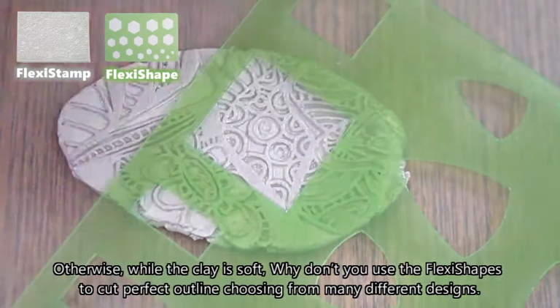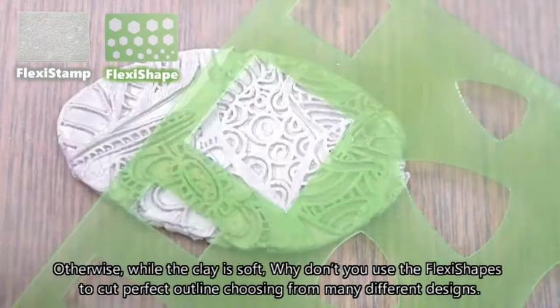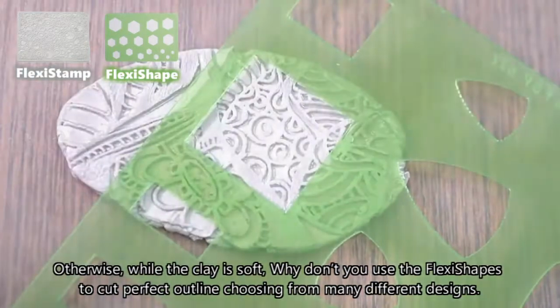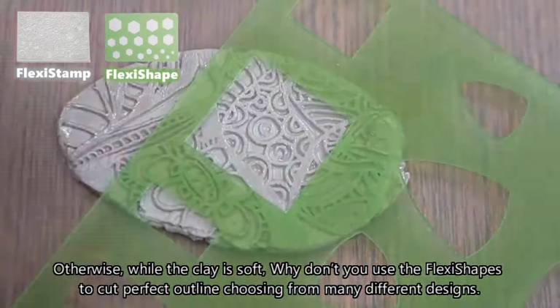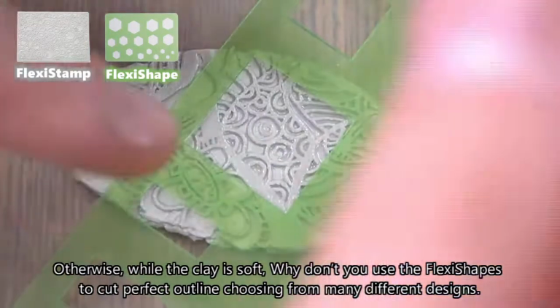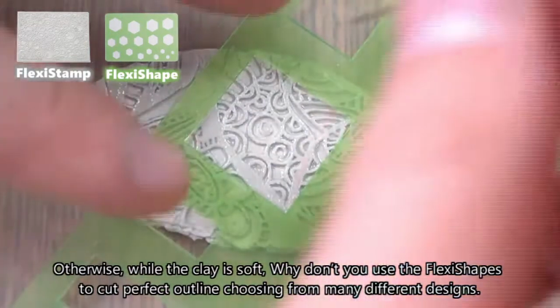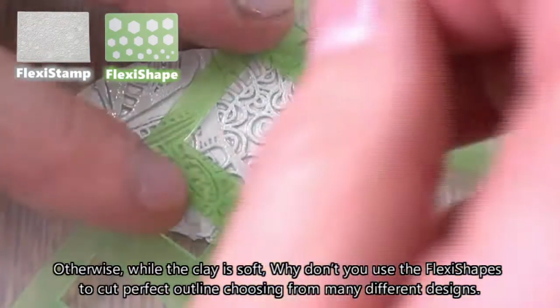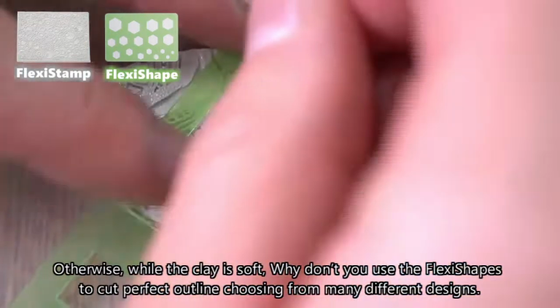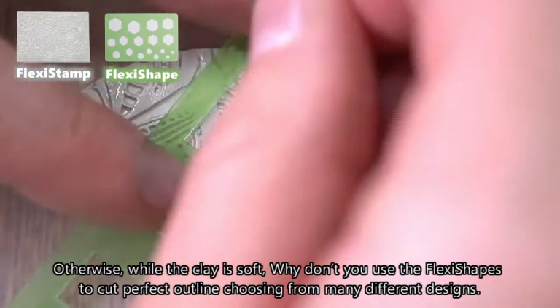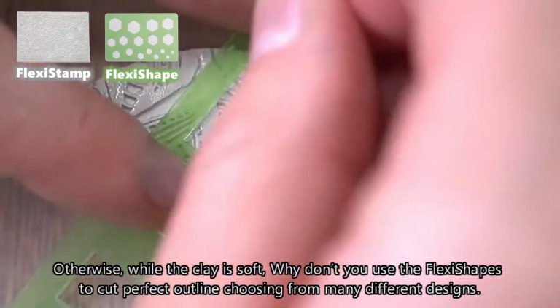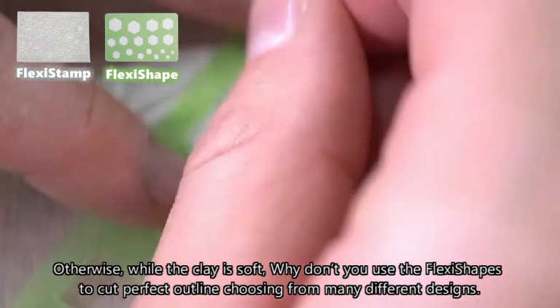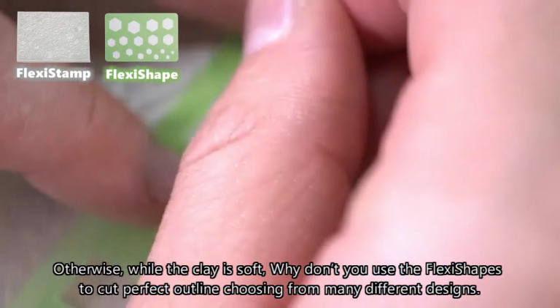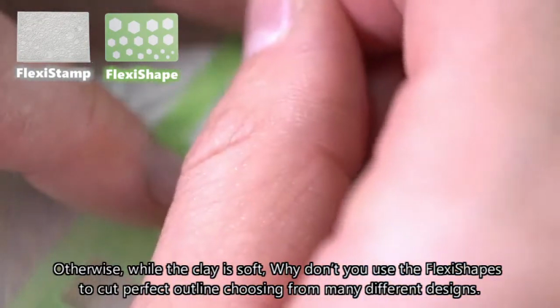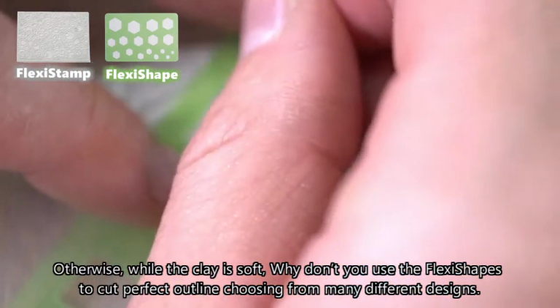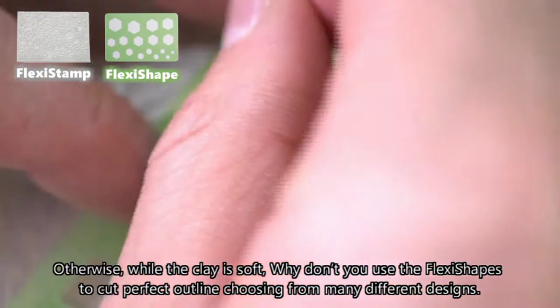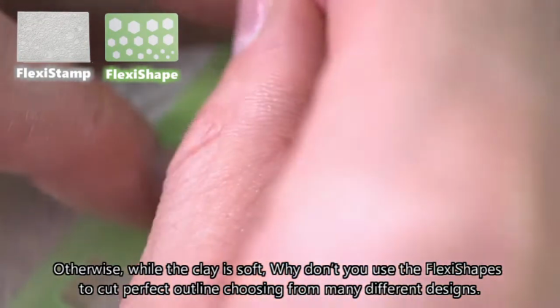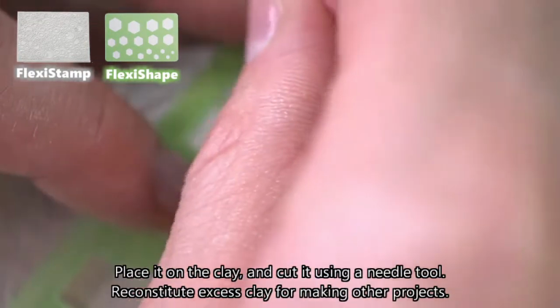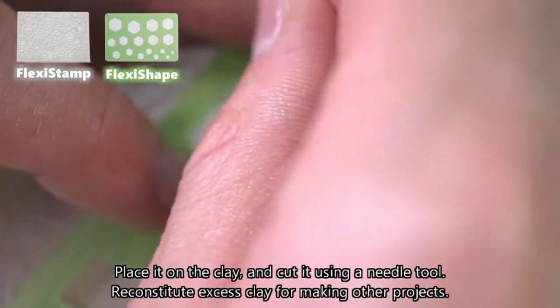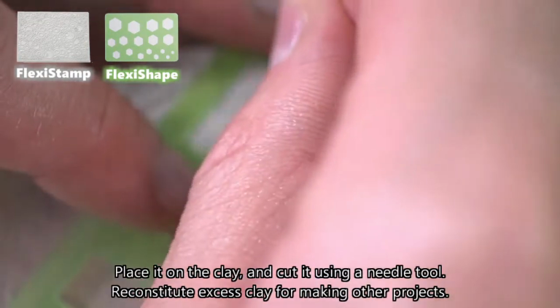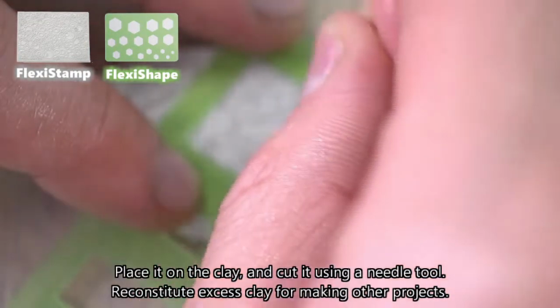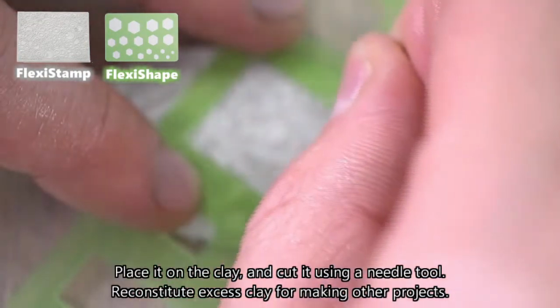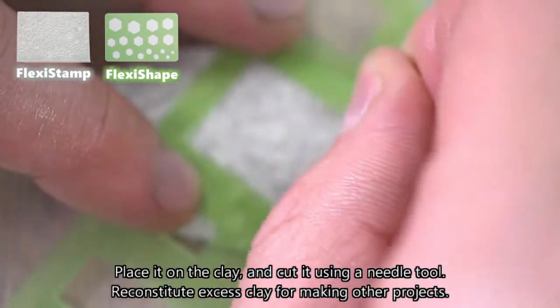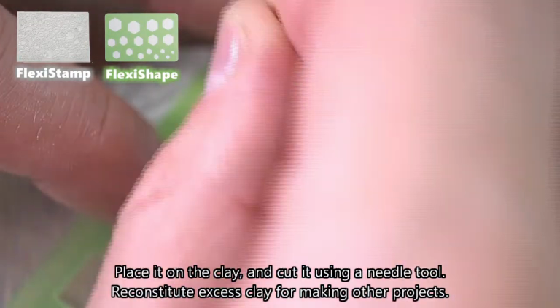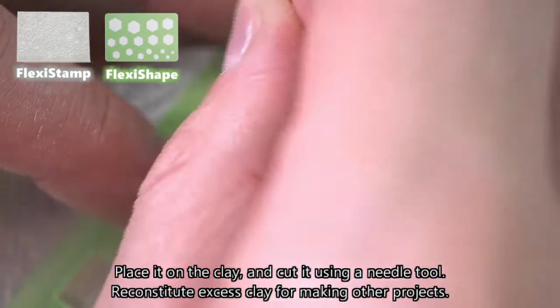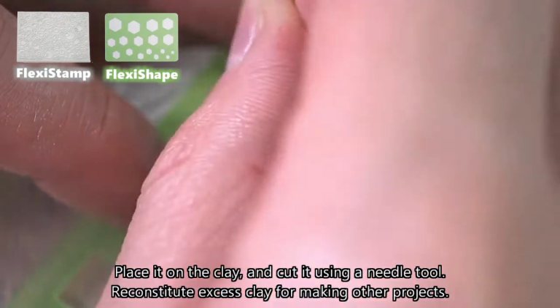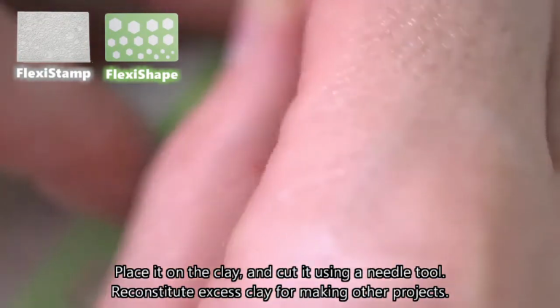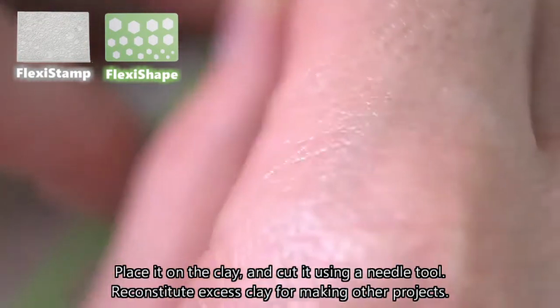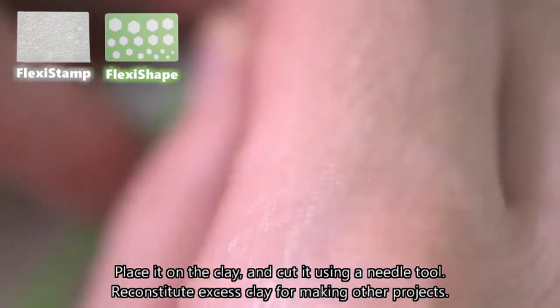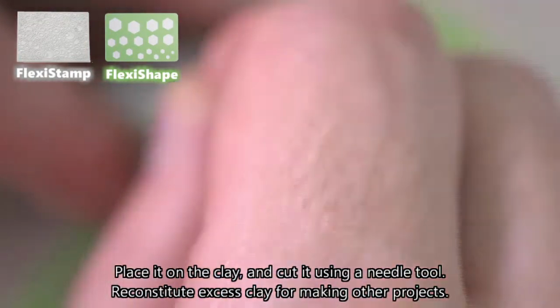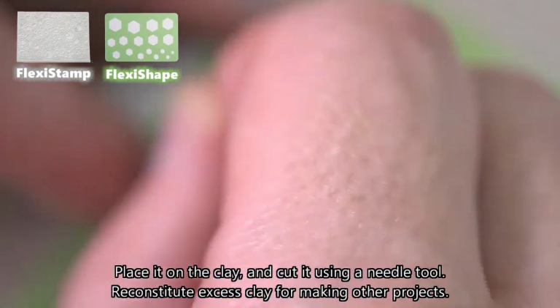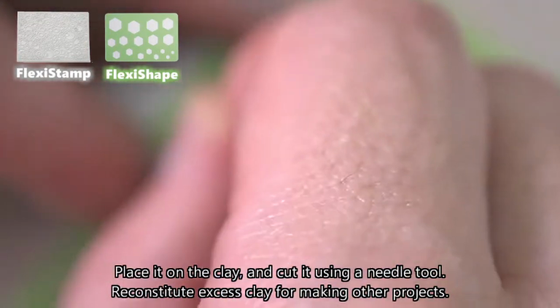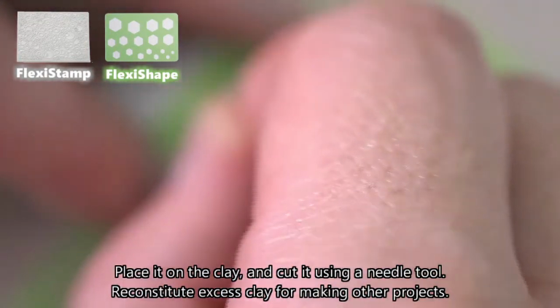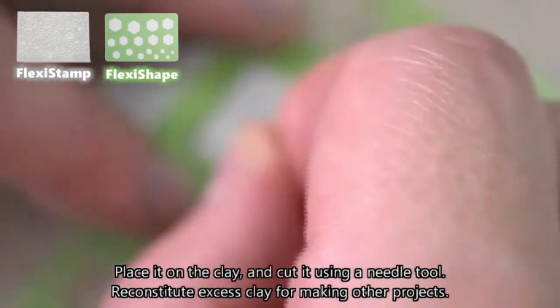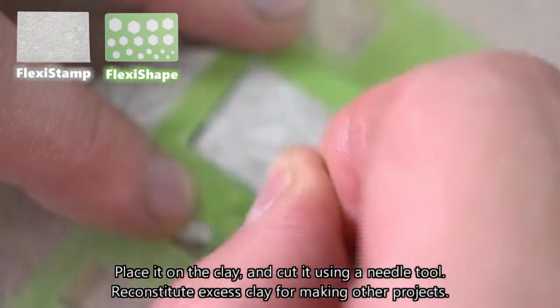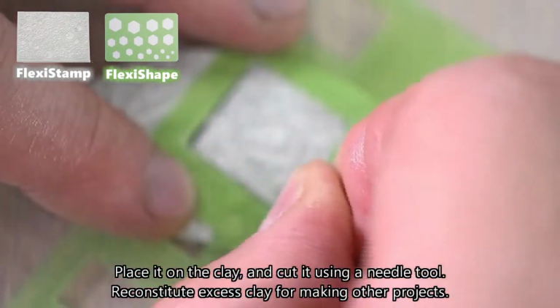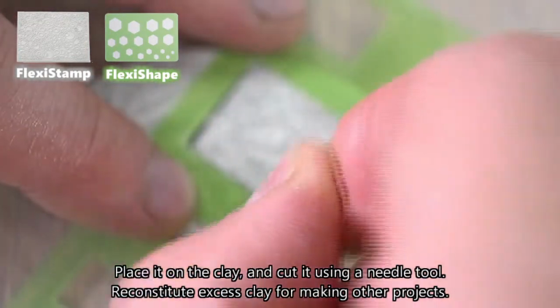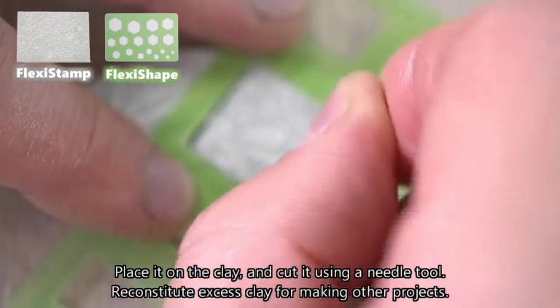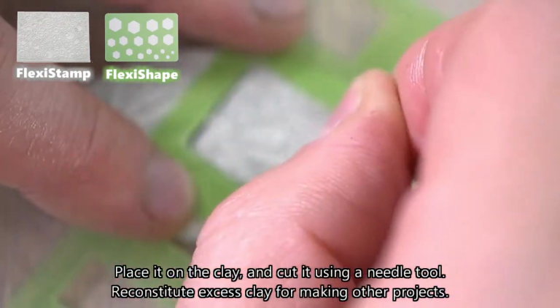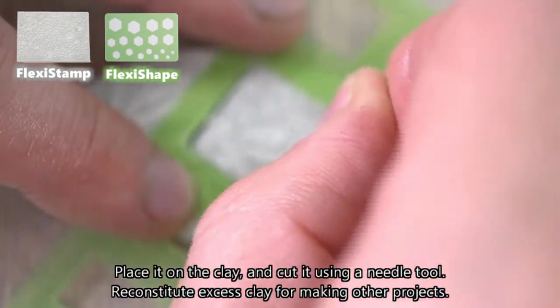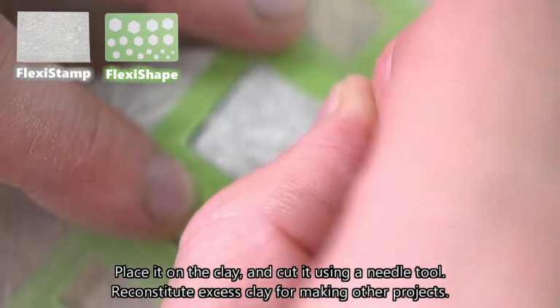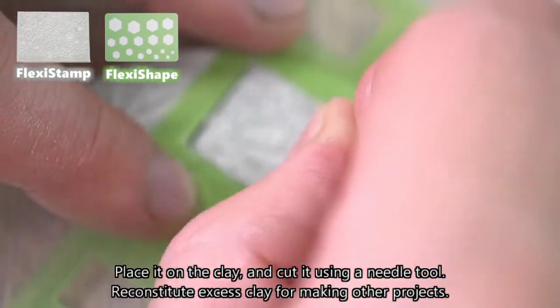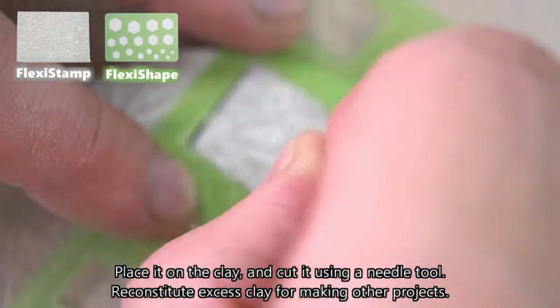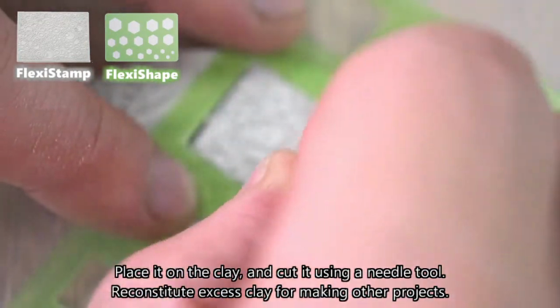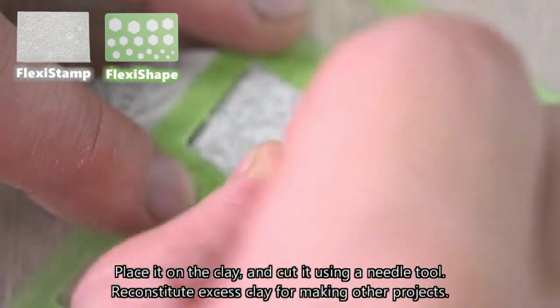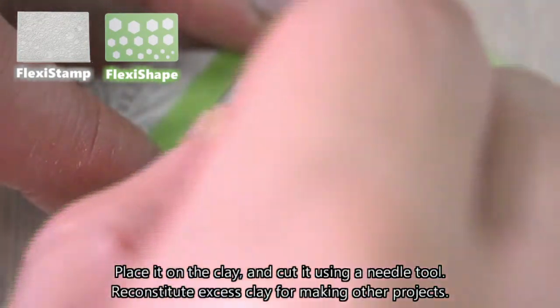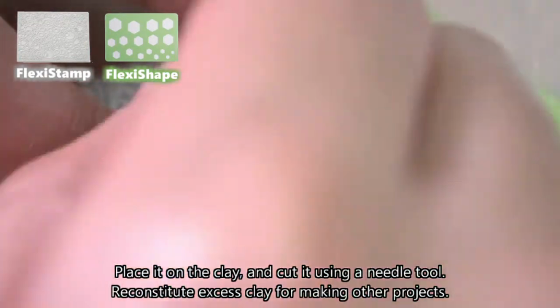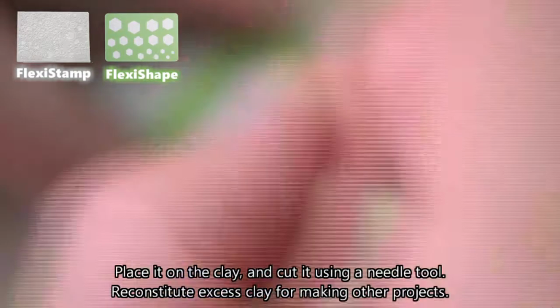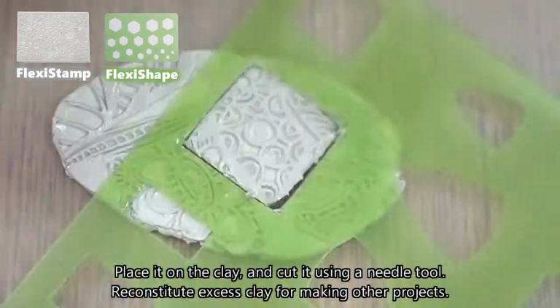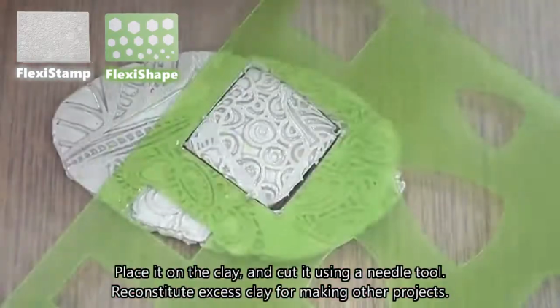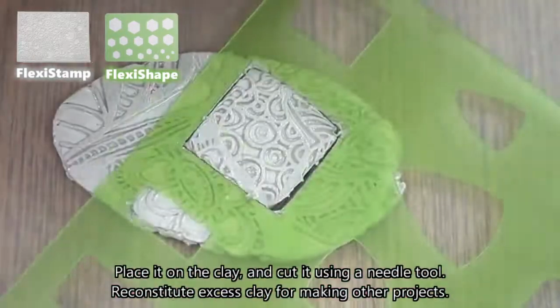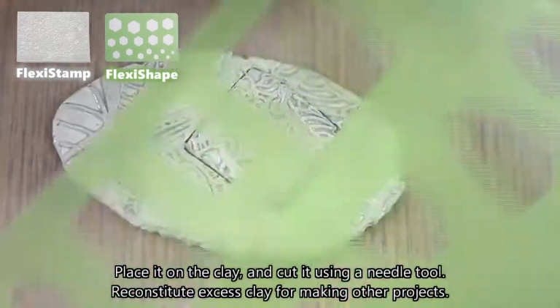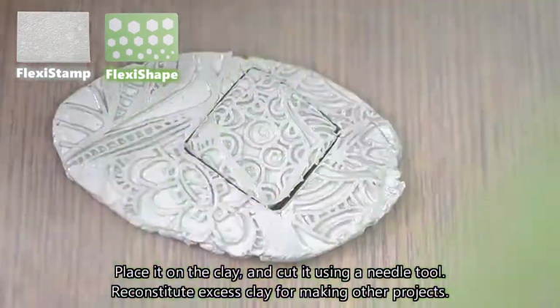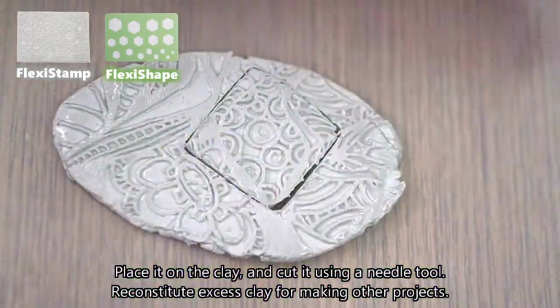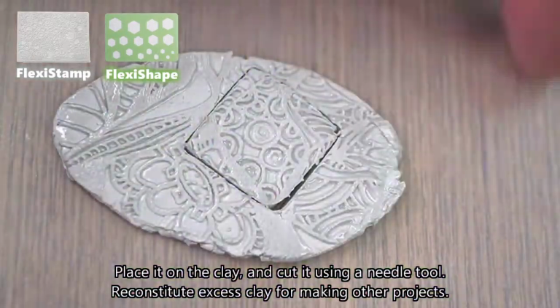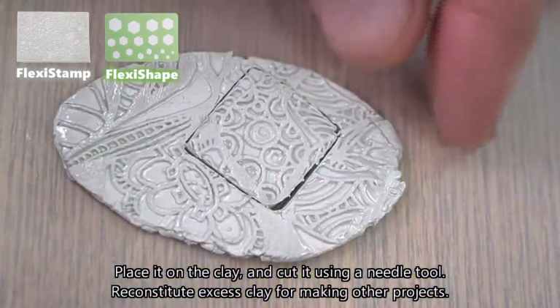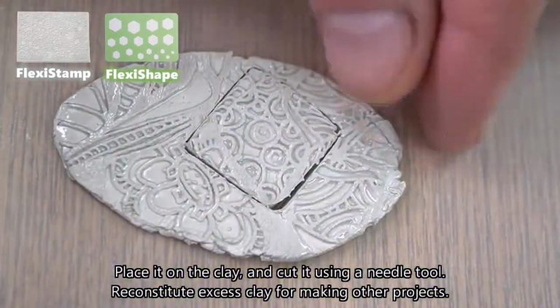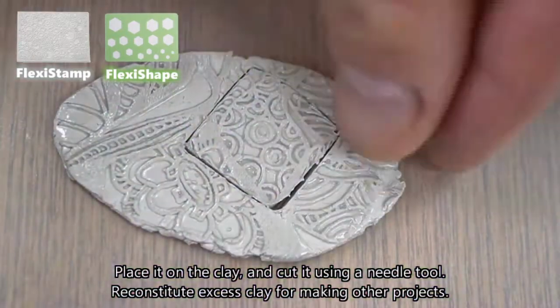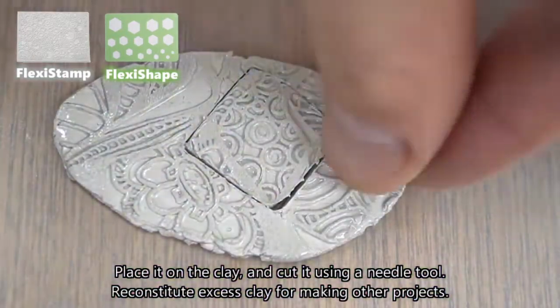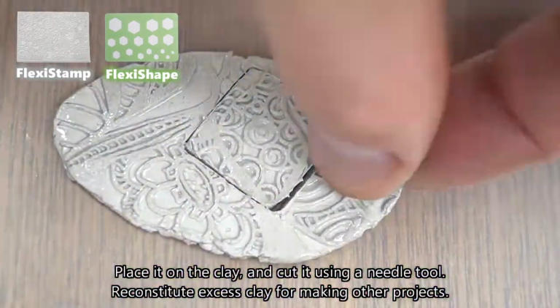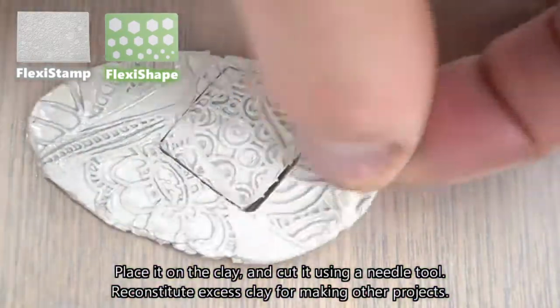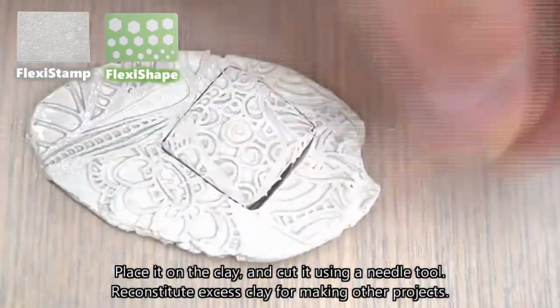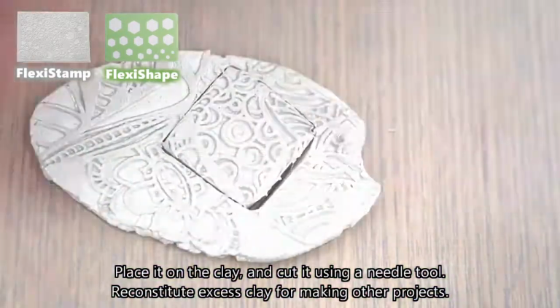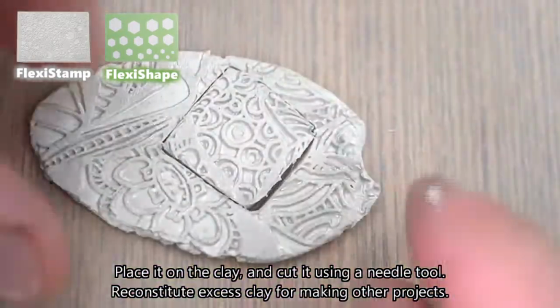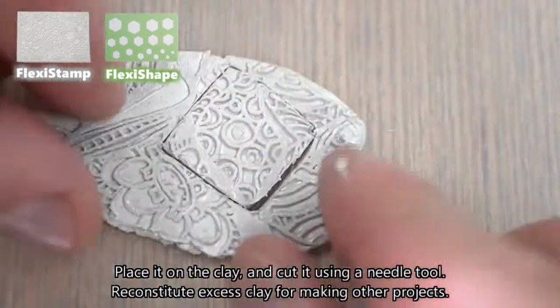Choosing from many different designs, place it on the clay and cut it using a needle tool. Reconstitute excess clay for making other projects.